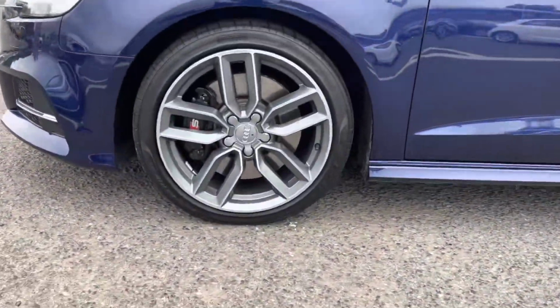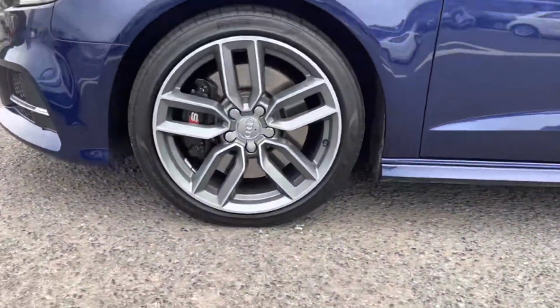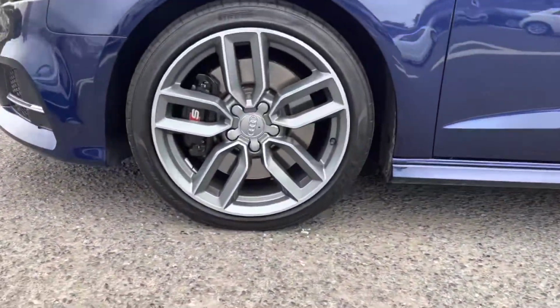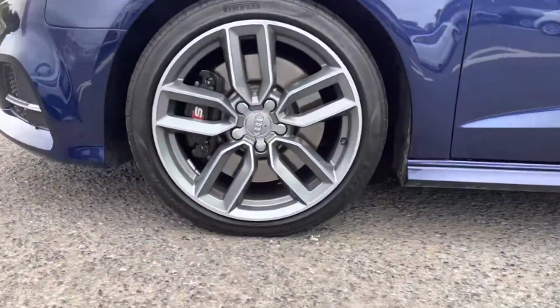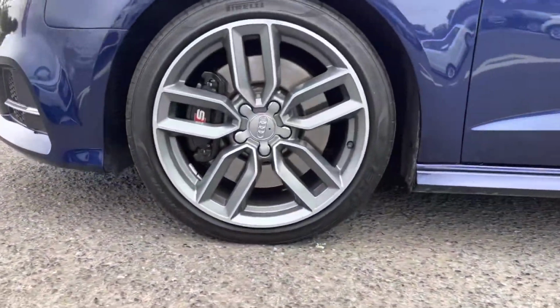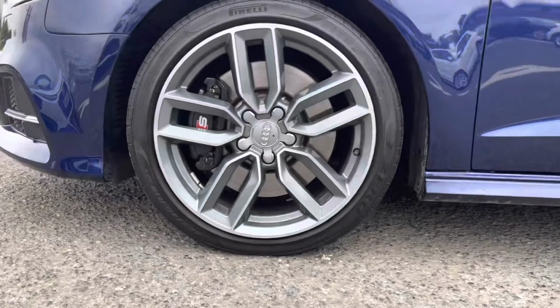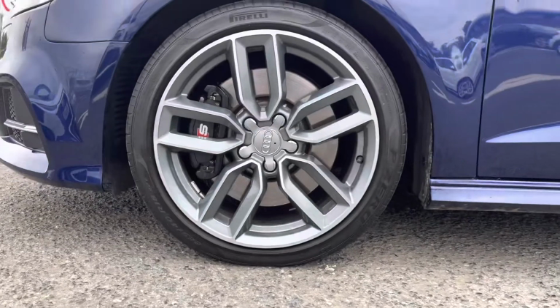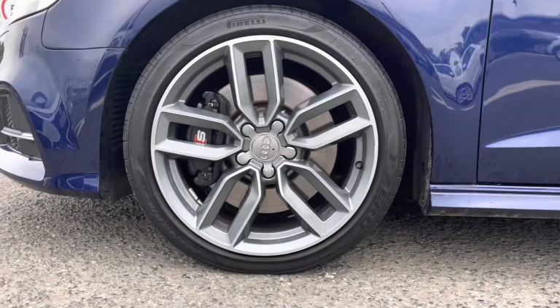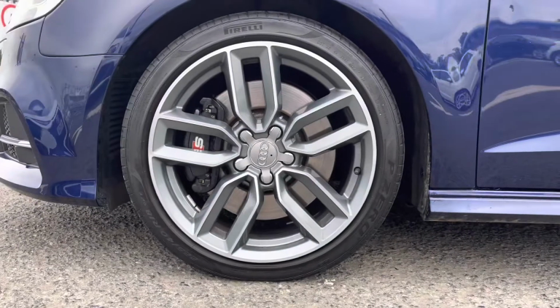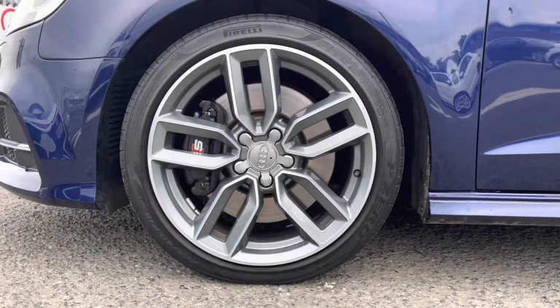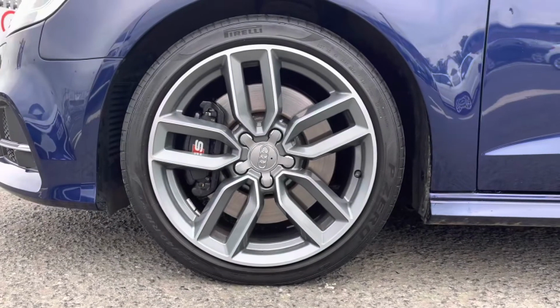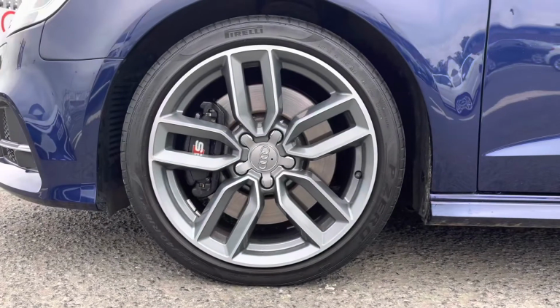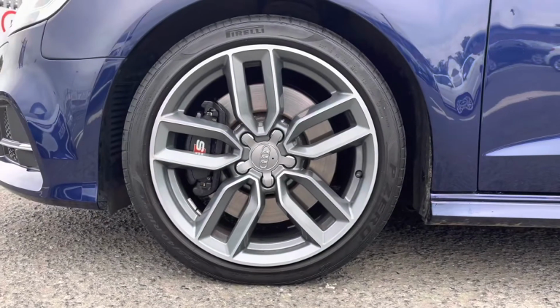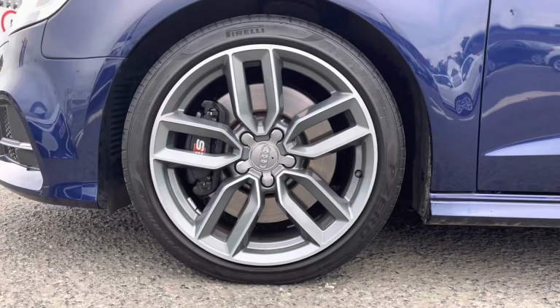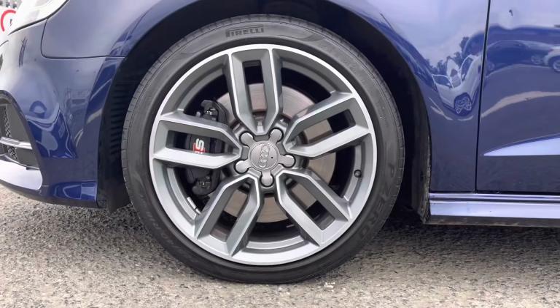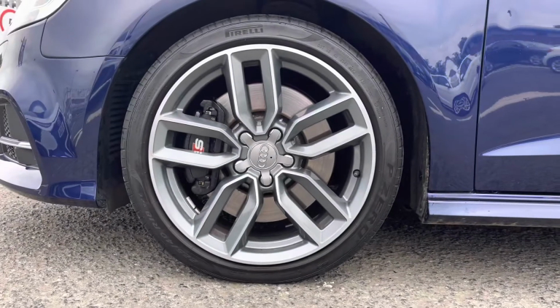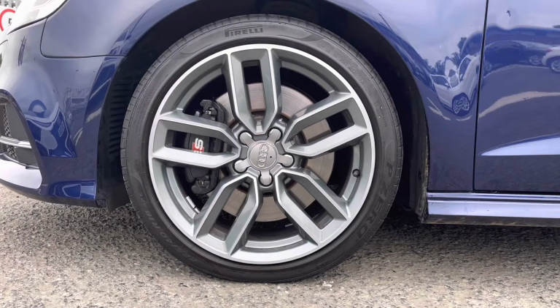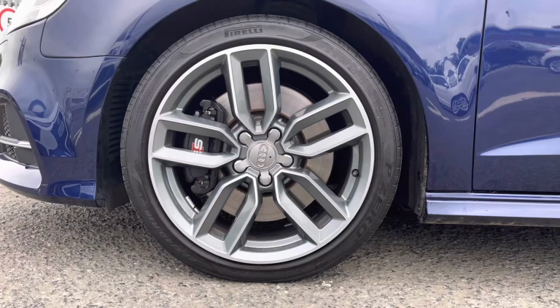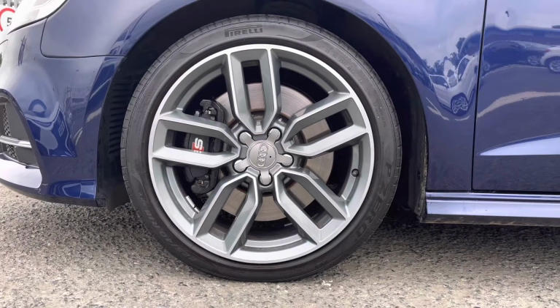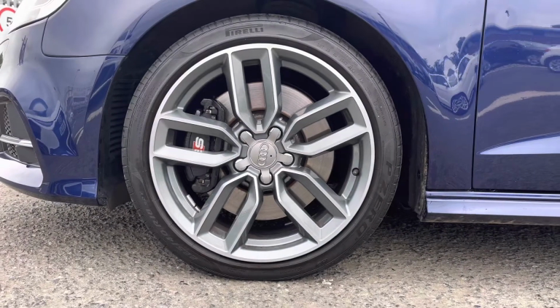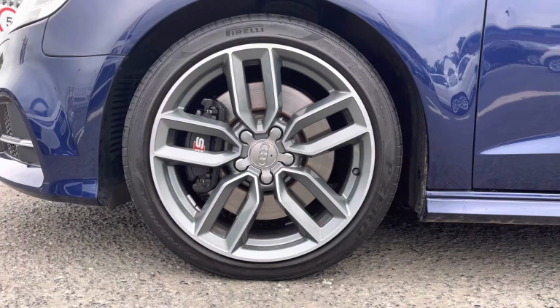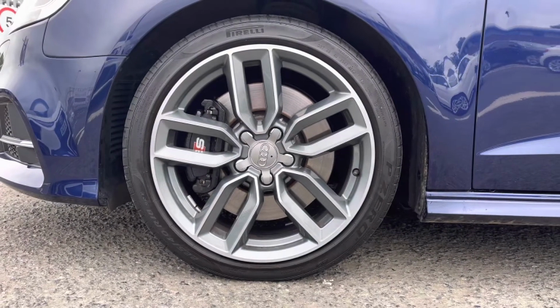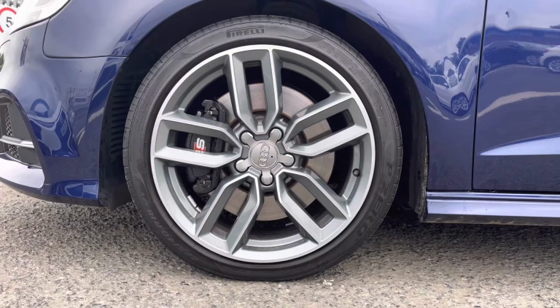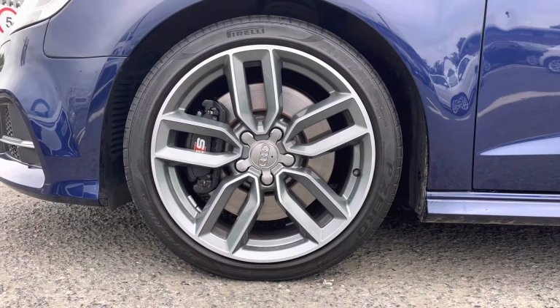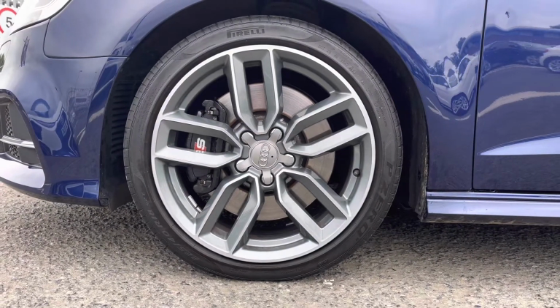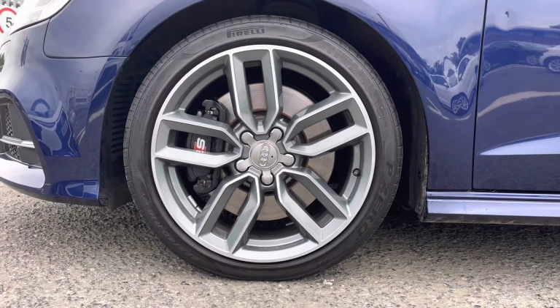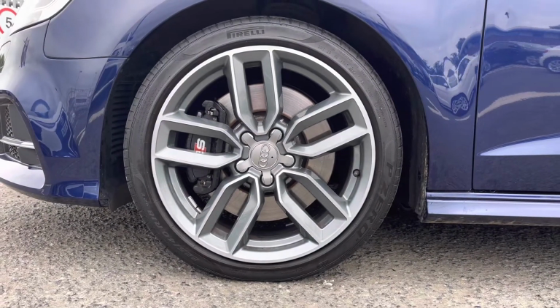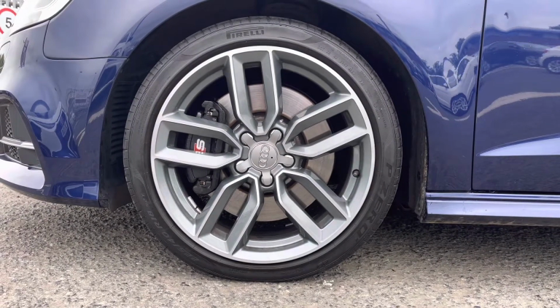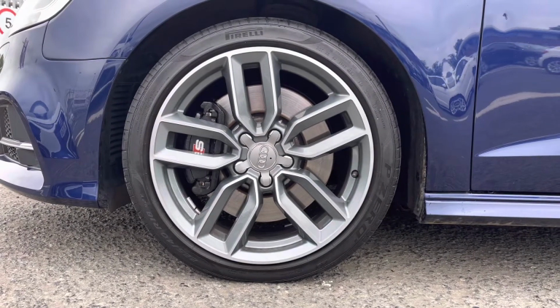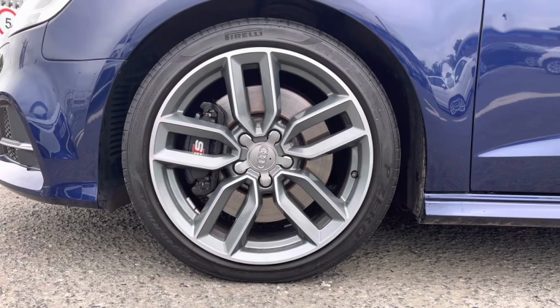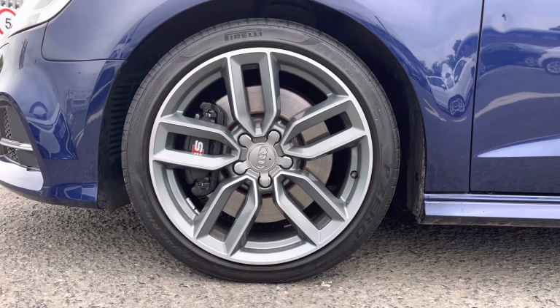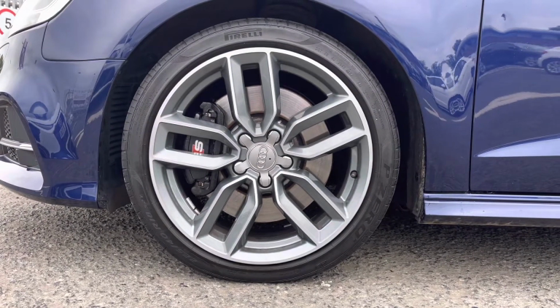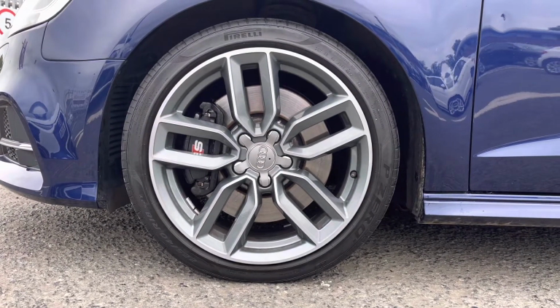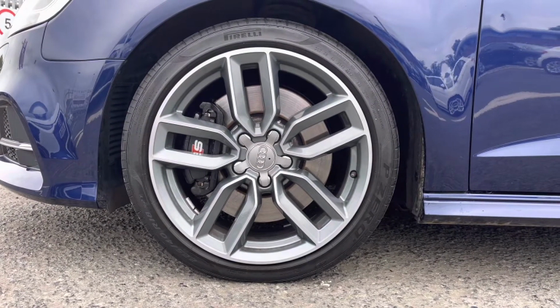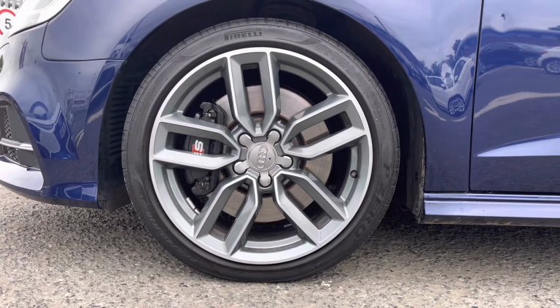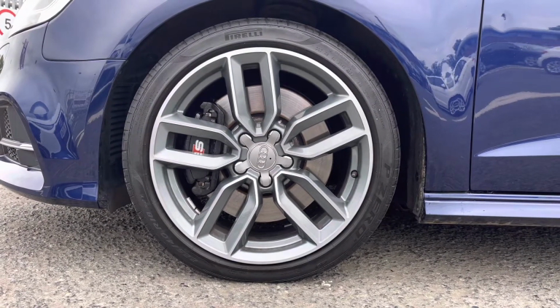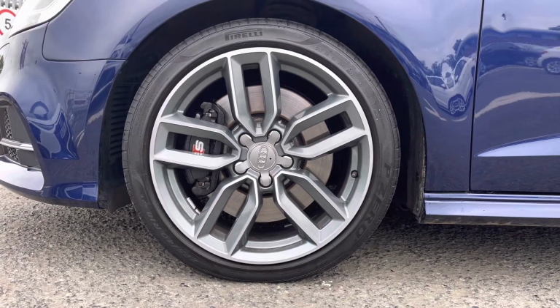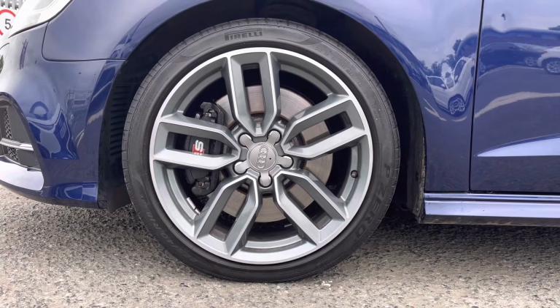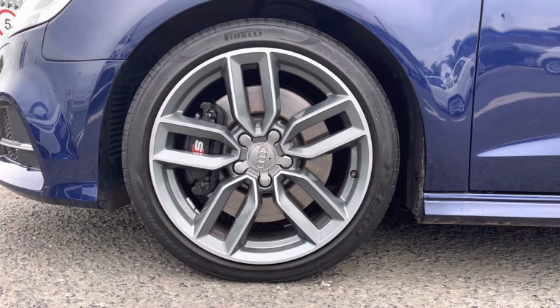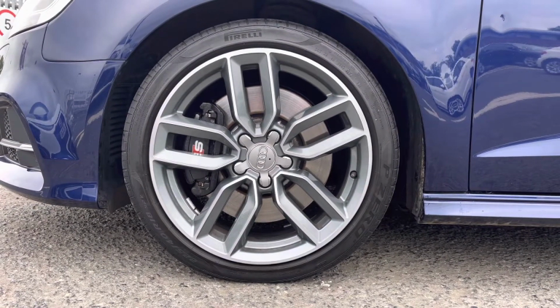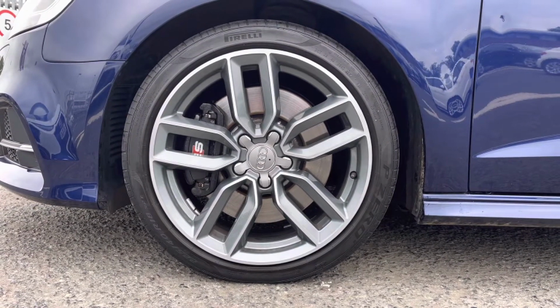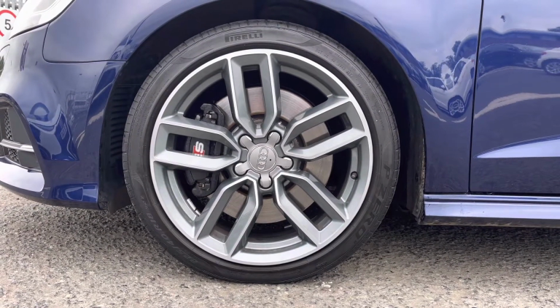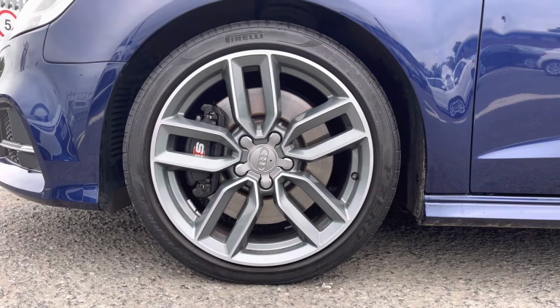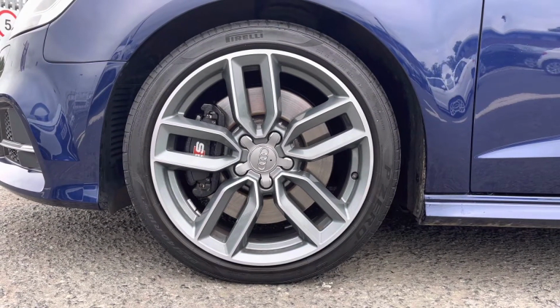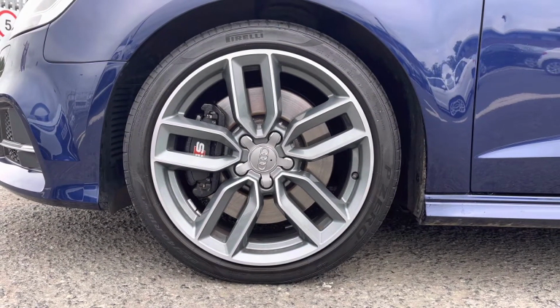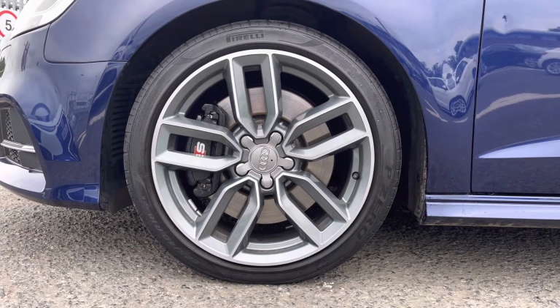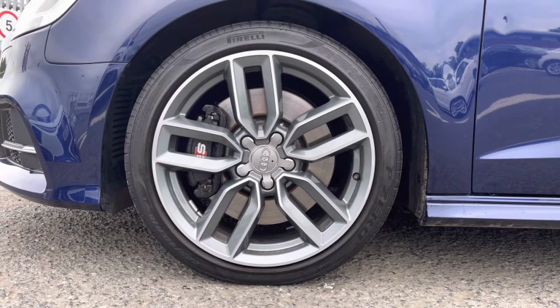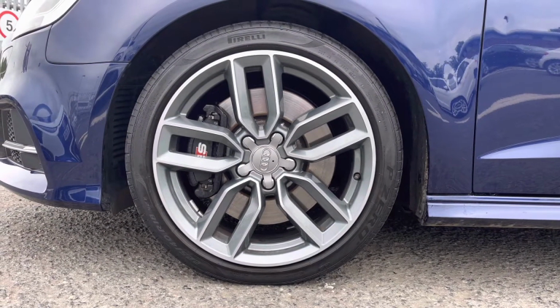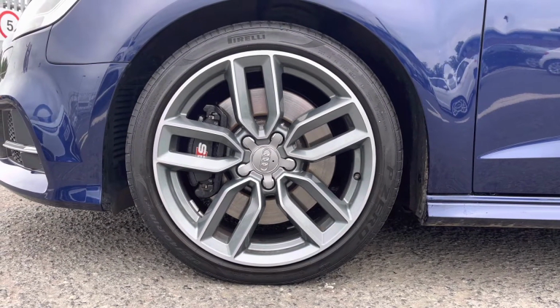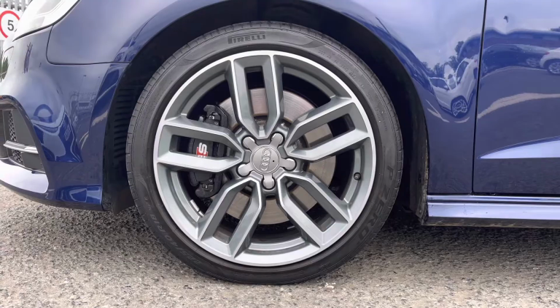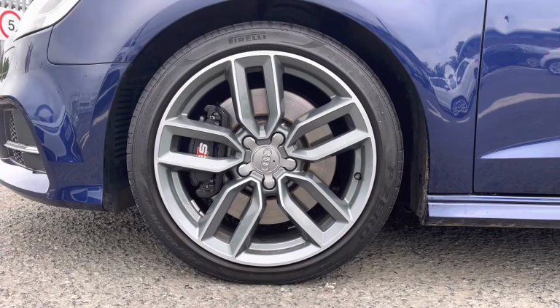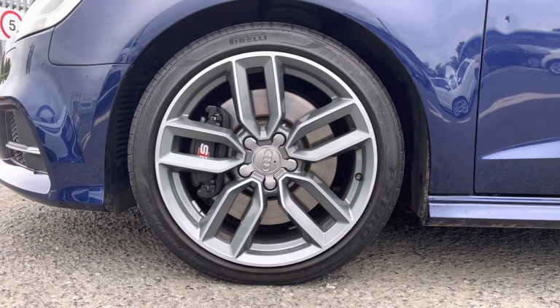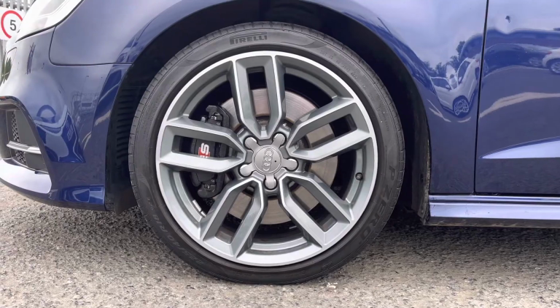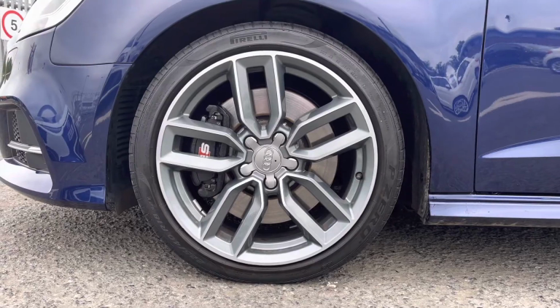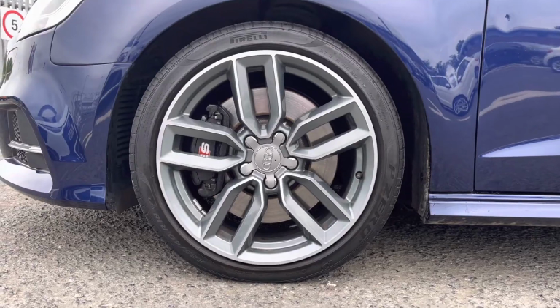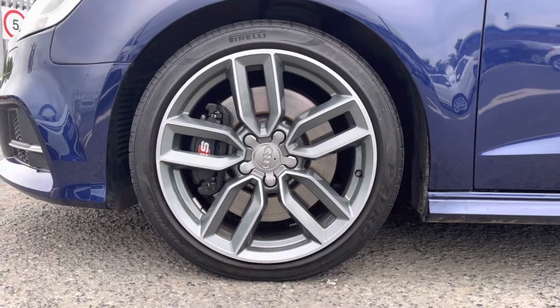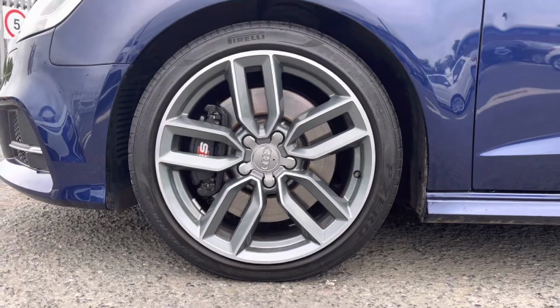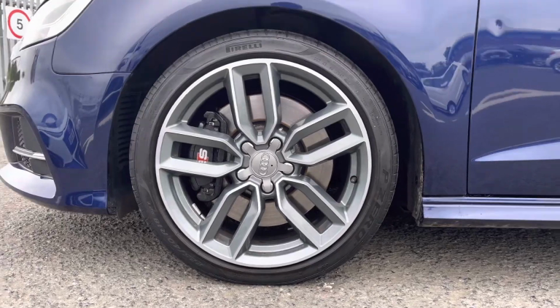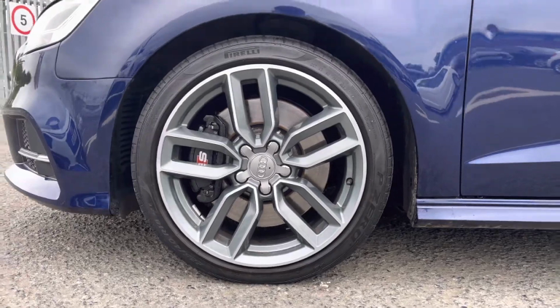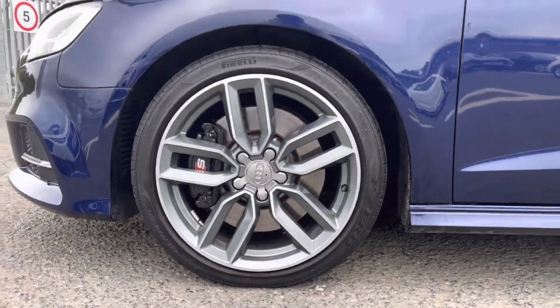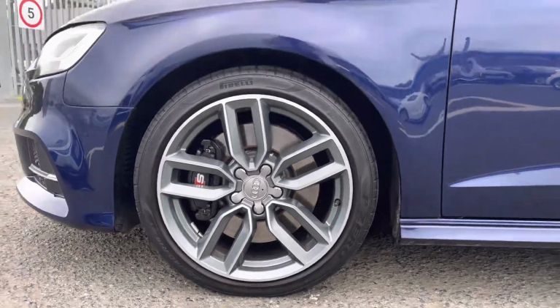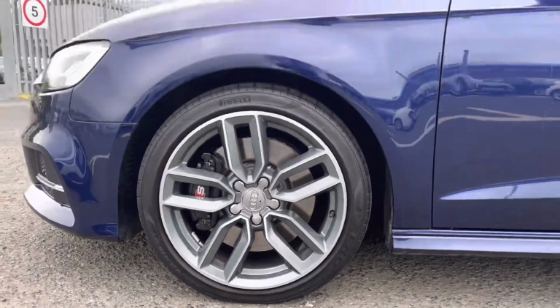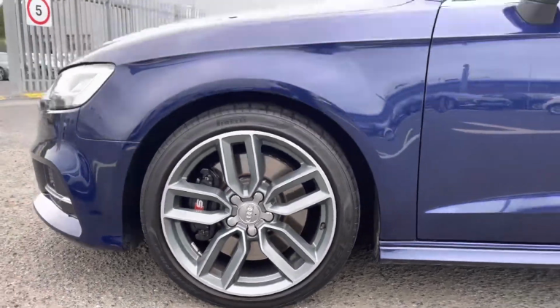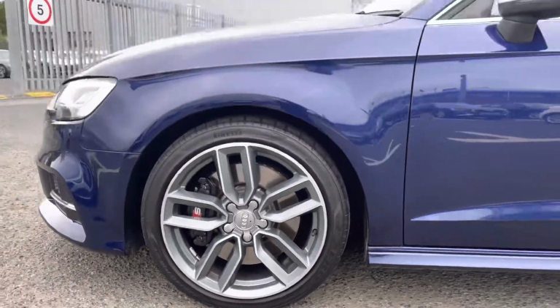We've got the 18-inch 5-twin-spoke star design alloys which really complement the S brake calipers very nicely, I'm sure you'll agree.